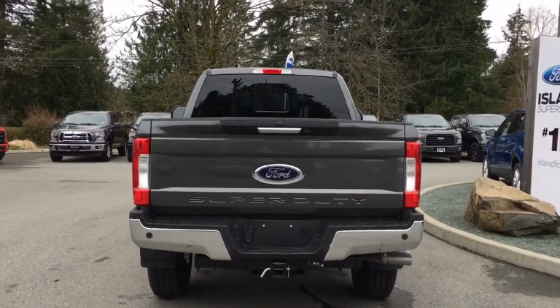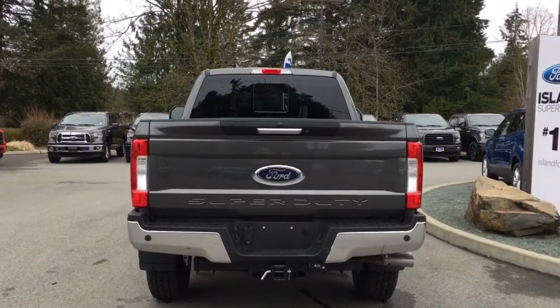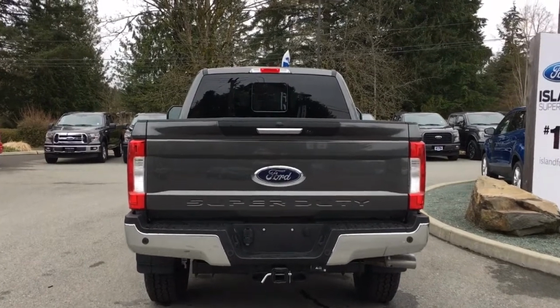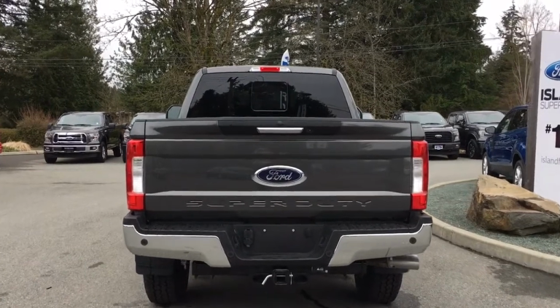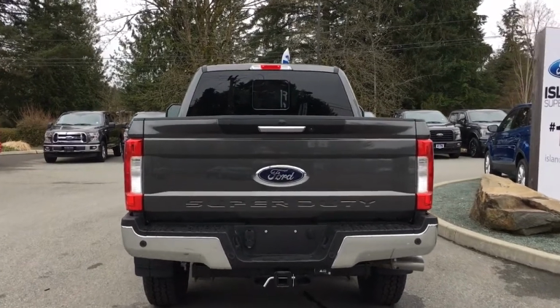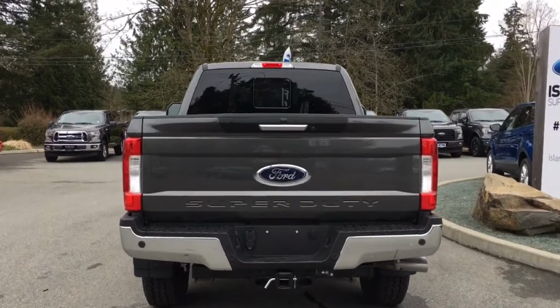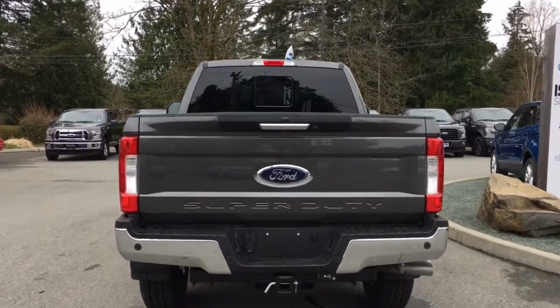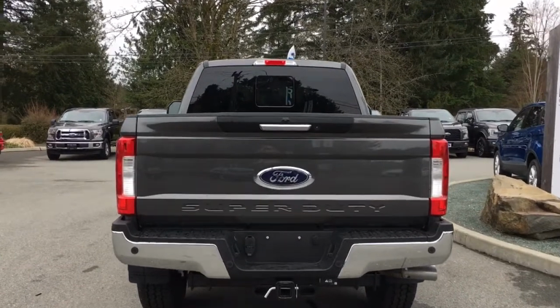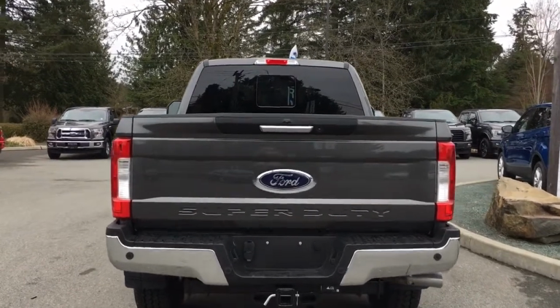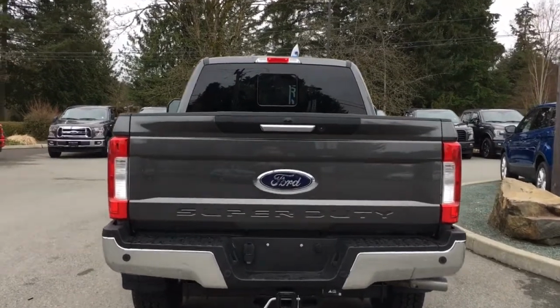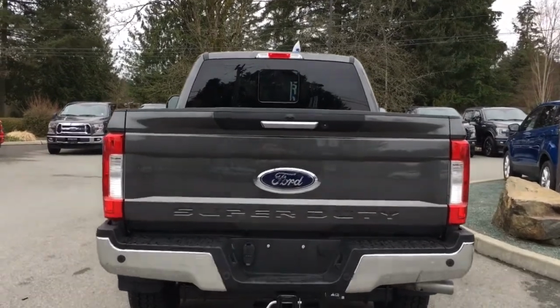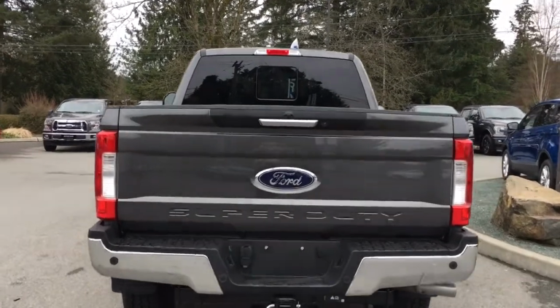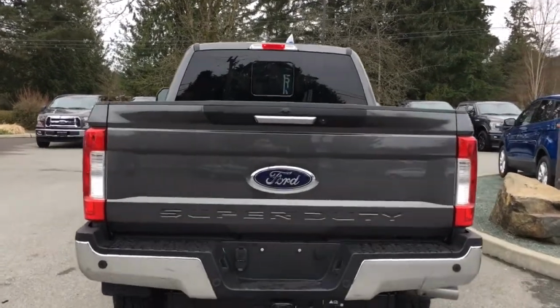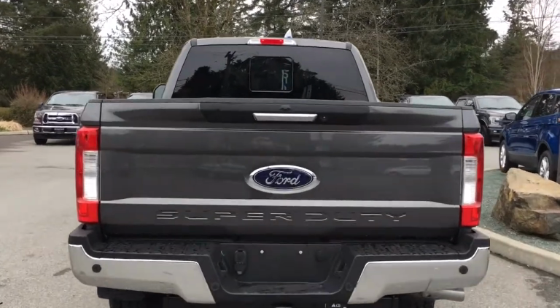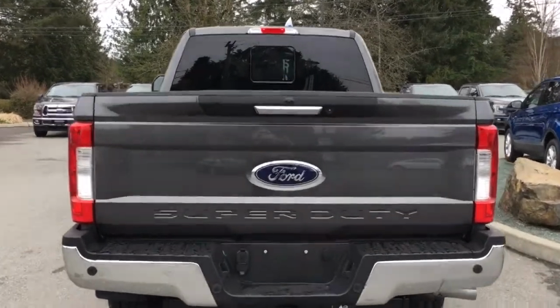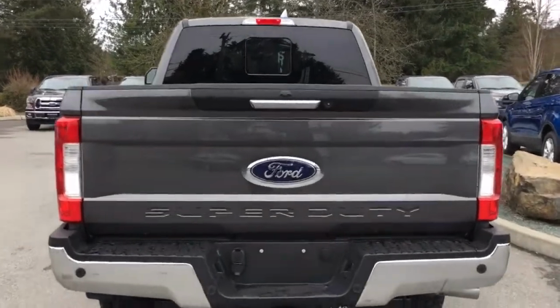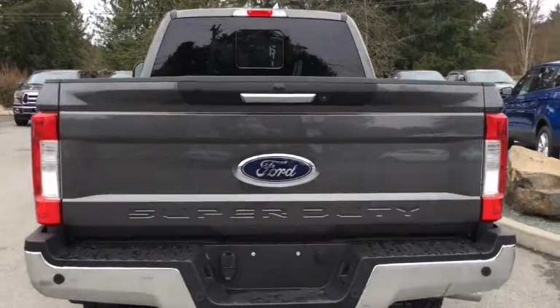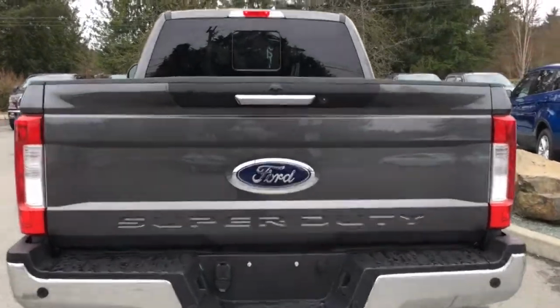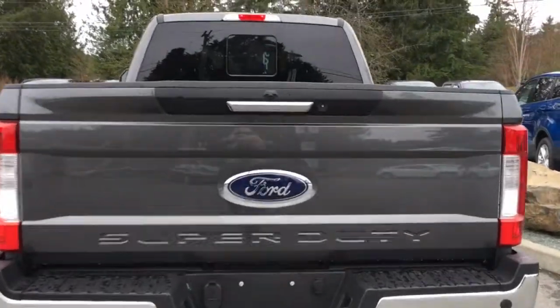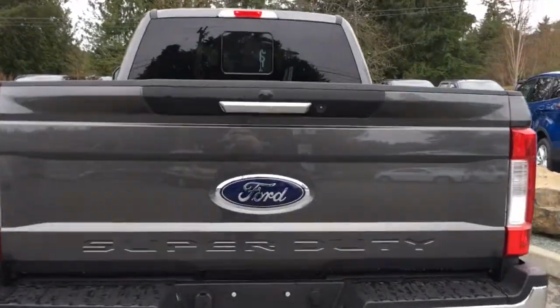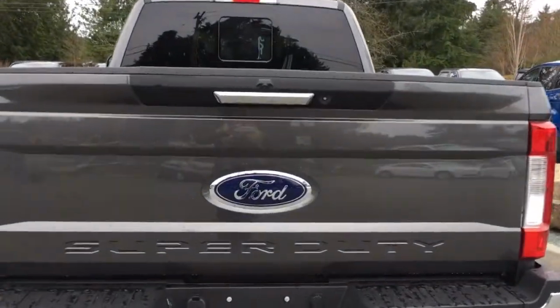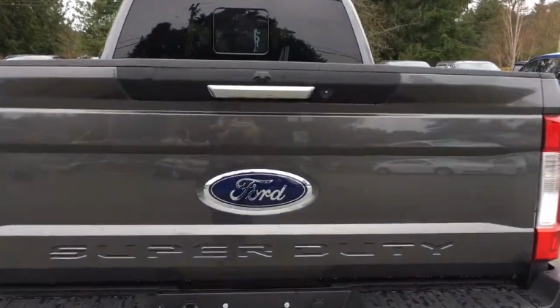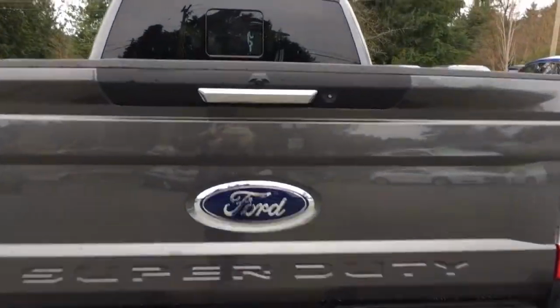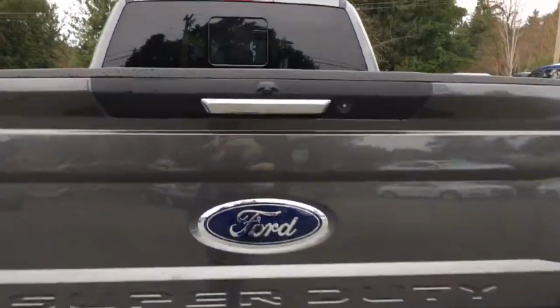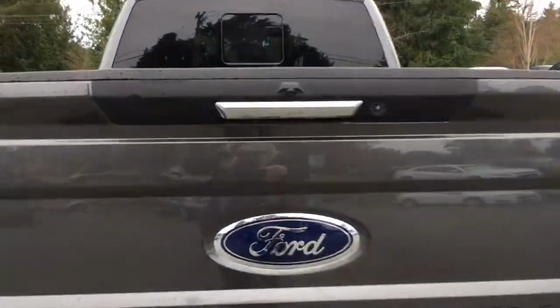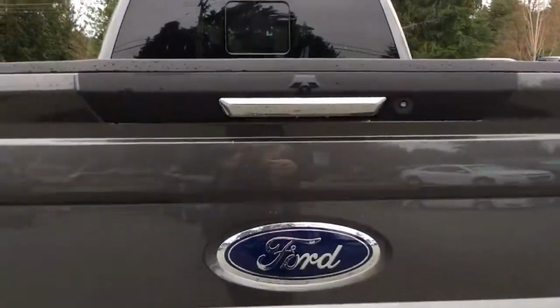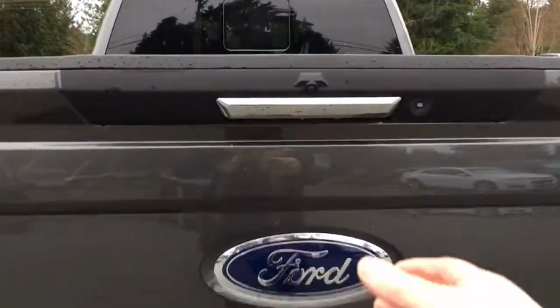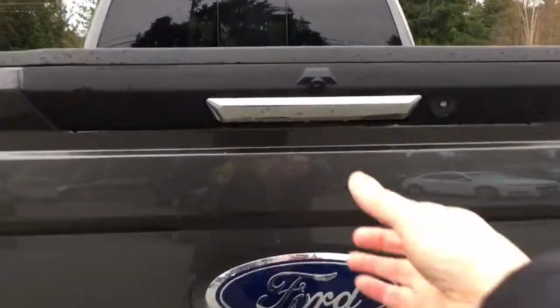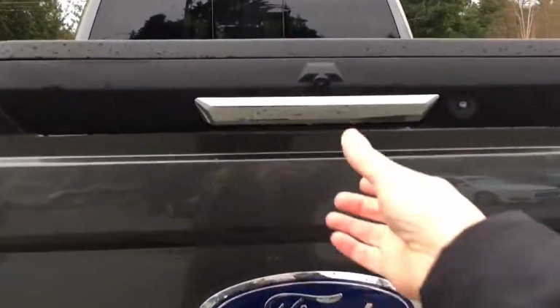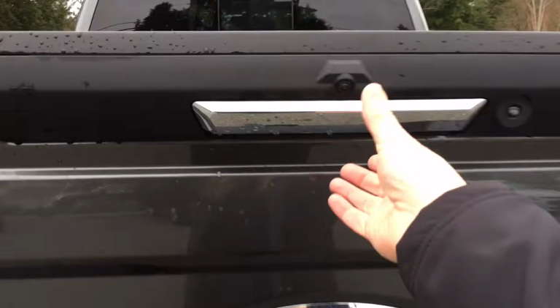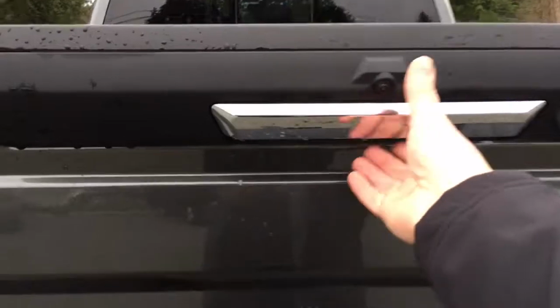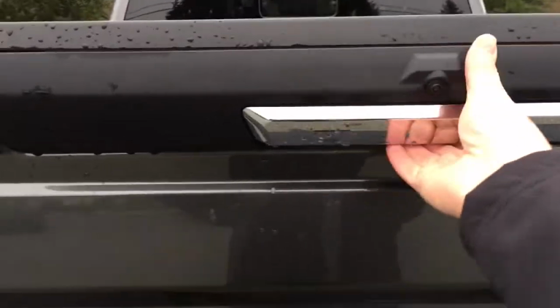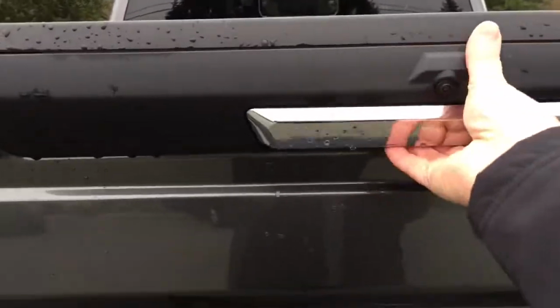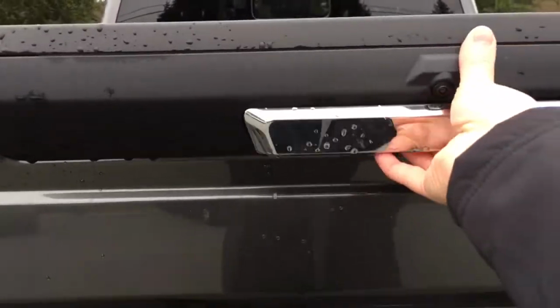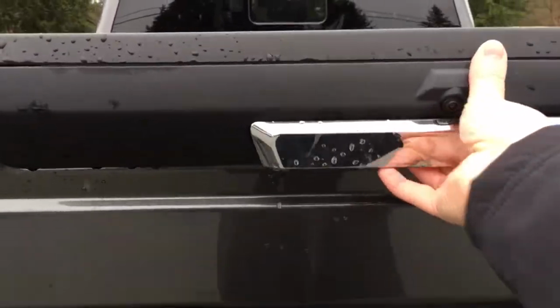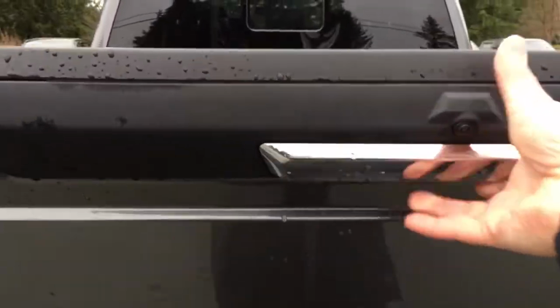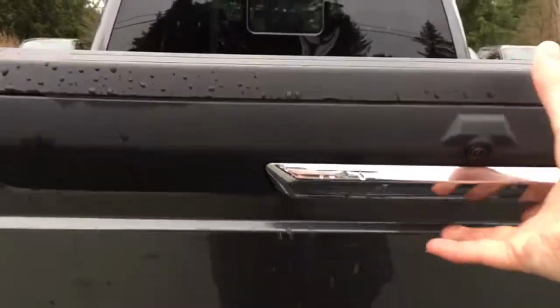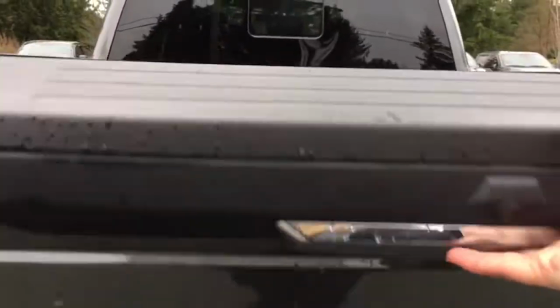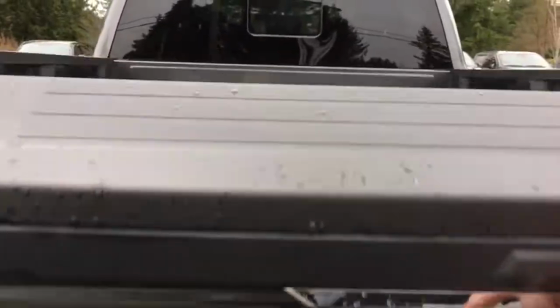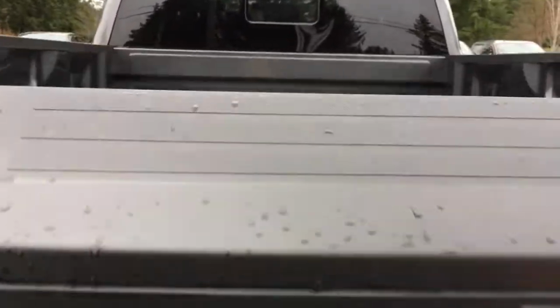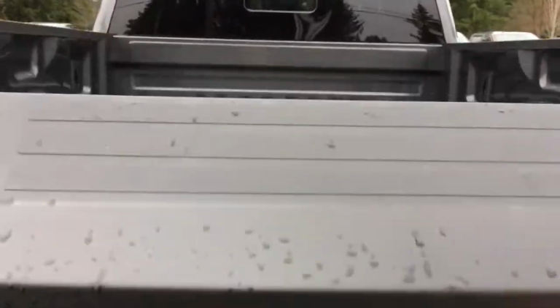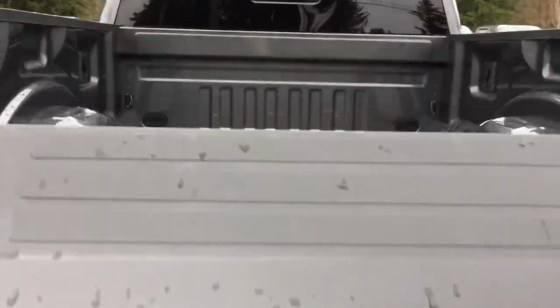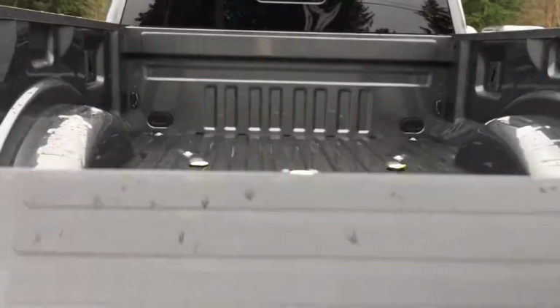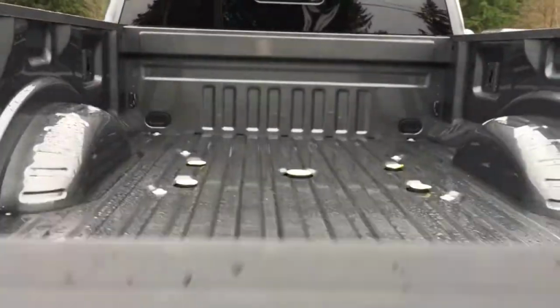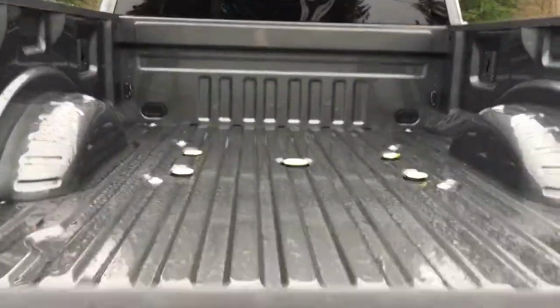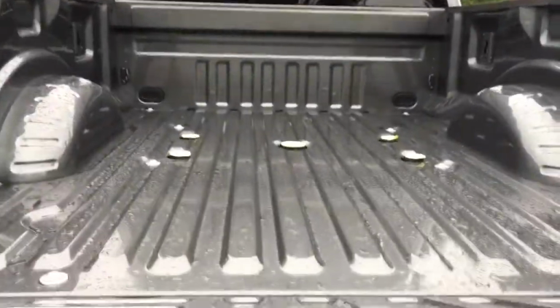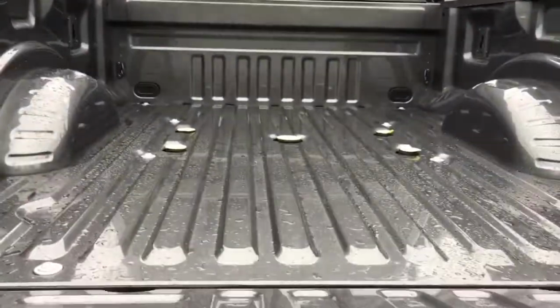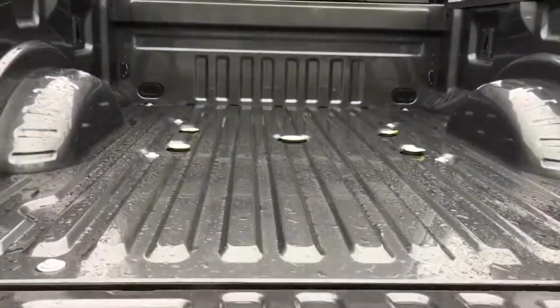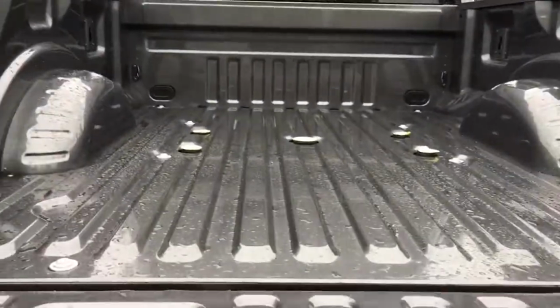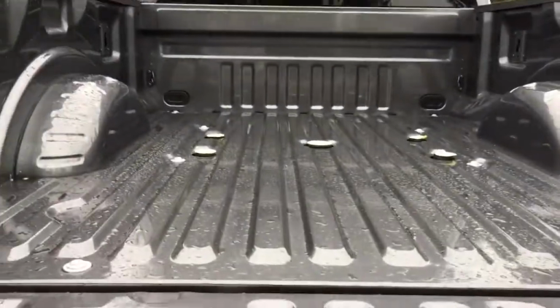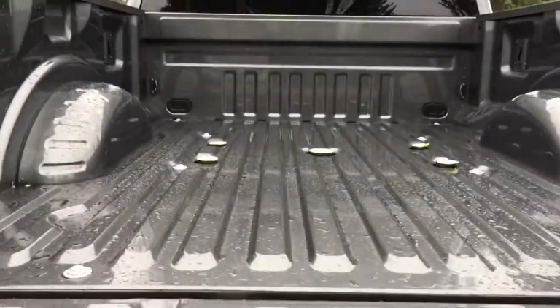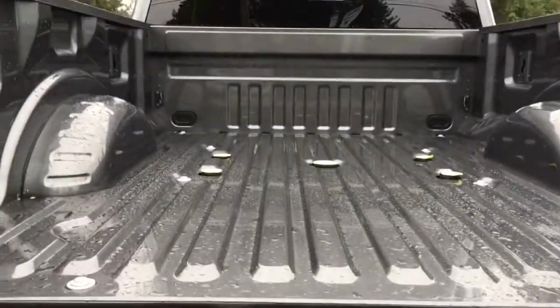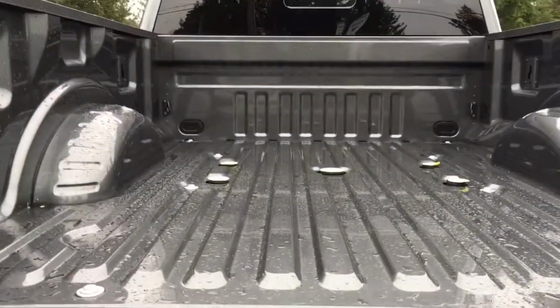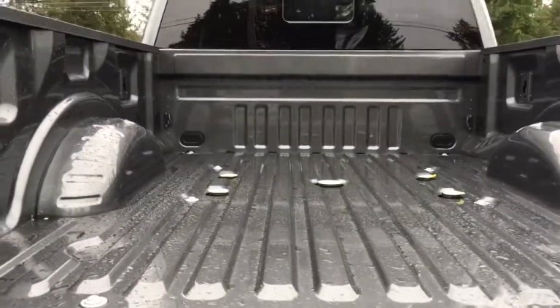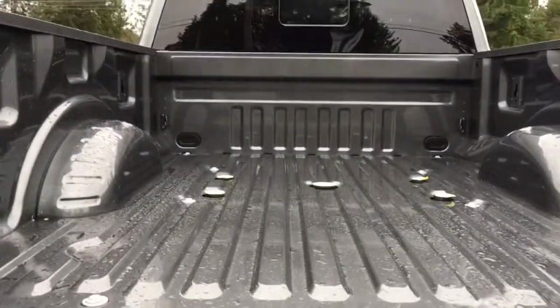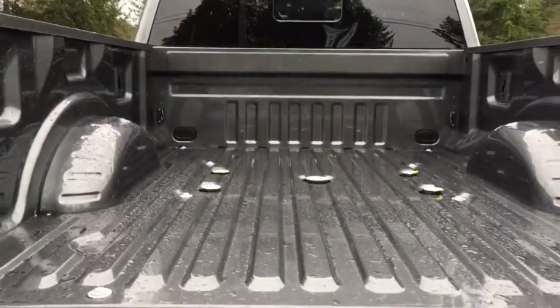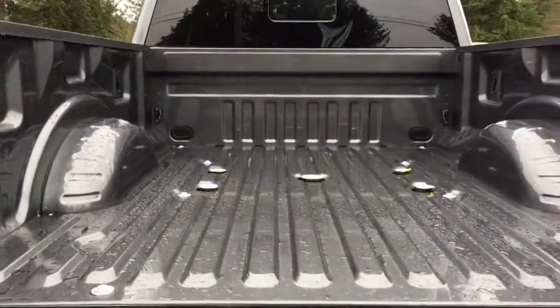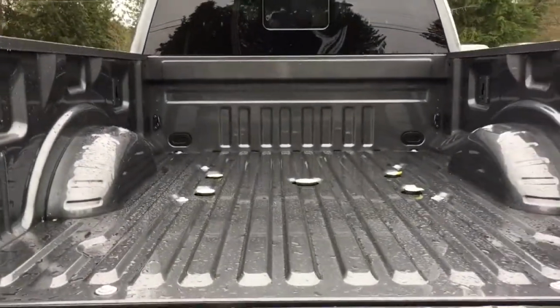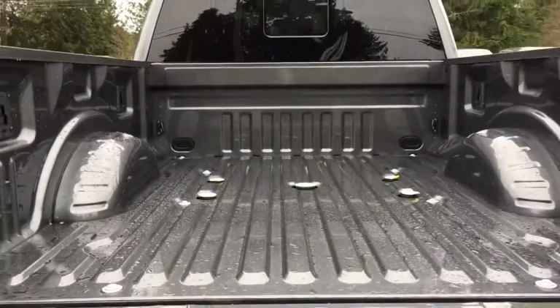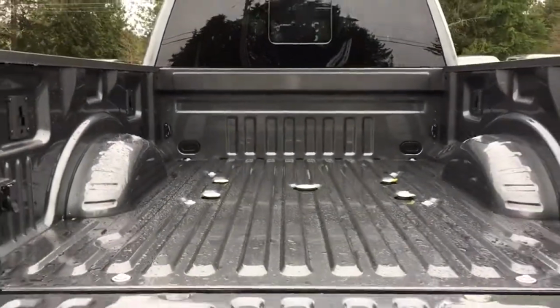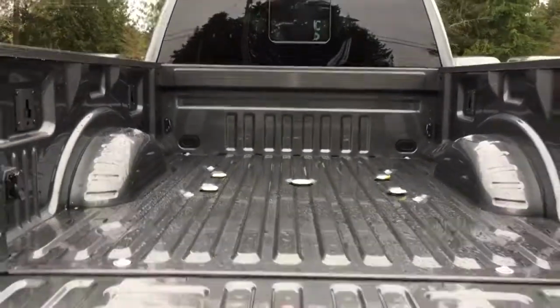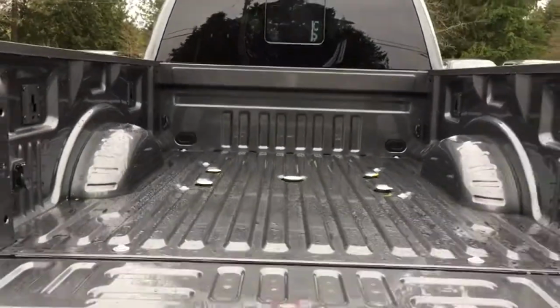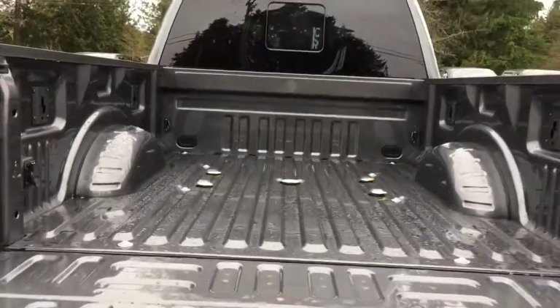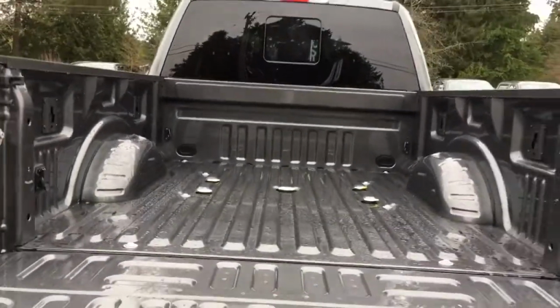When we want to open up that tailgate, just put our hand in the latch, and when we open it up, we're going to see that we have tie downs in all four corners.